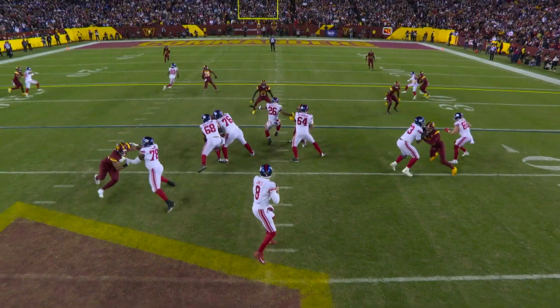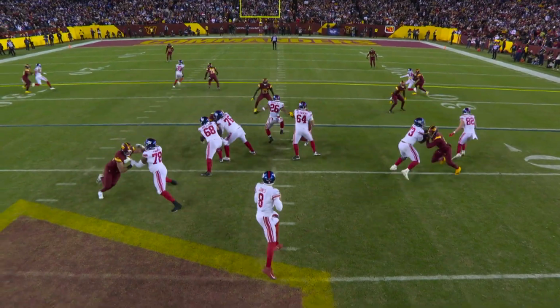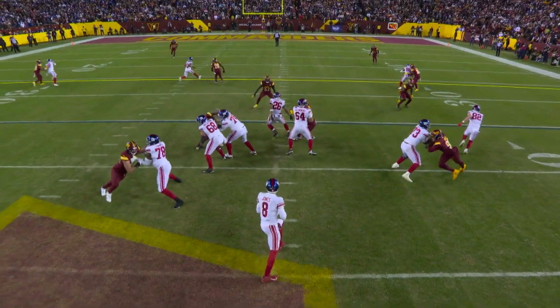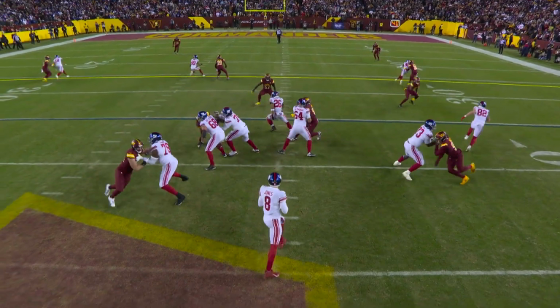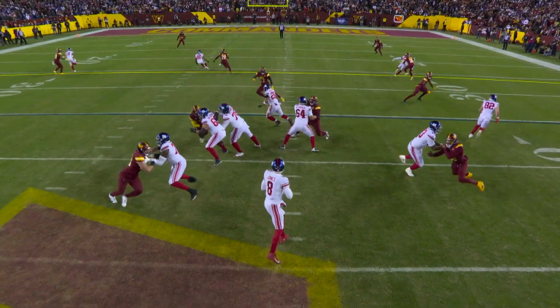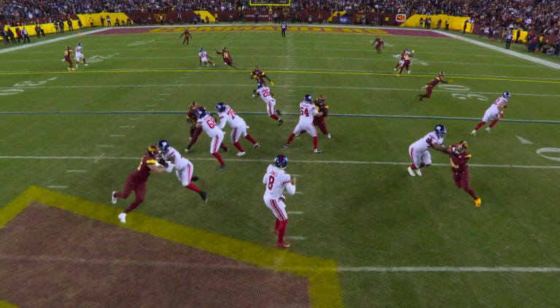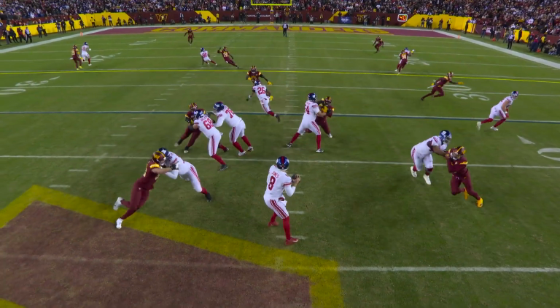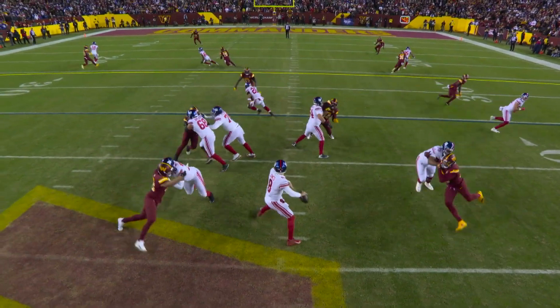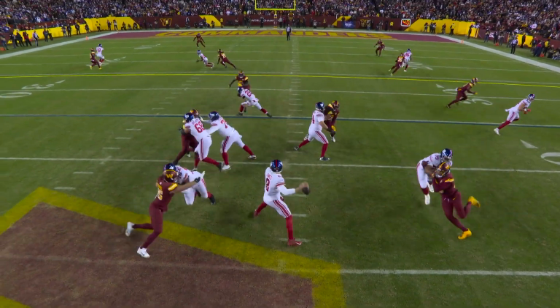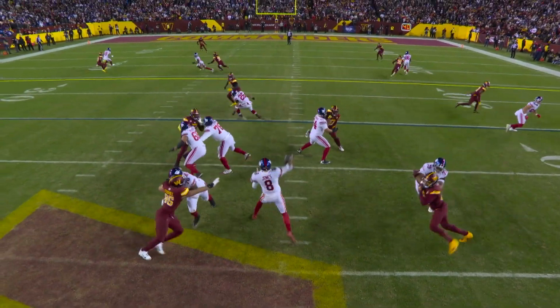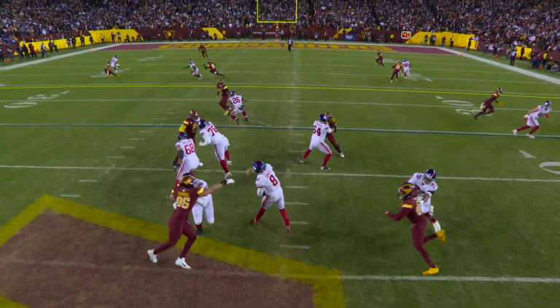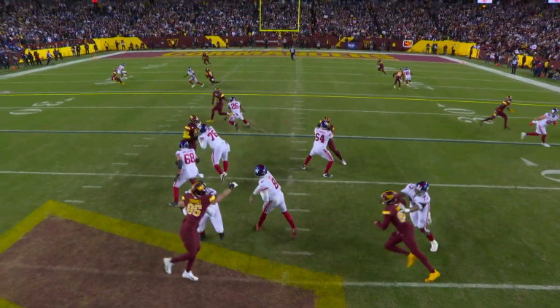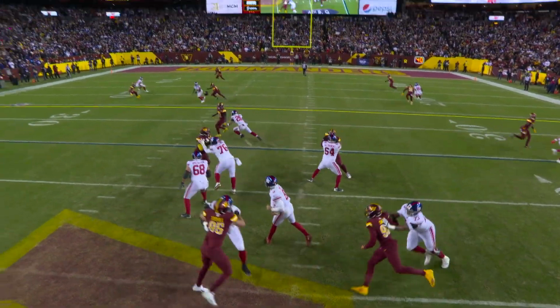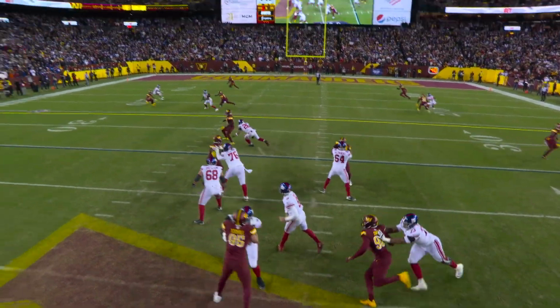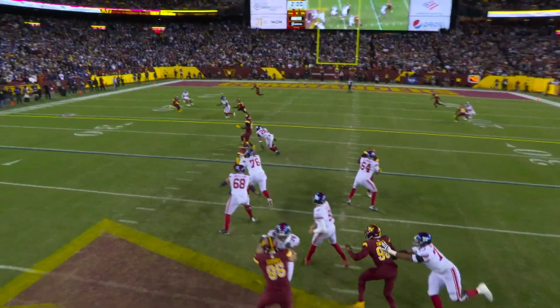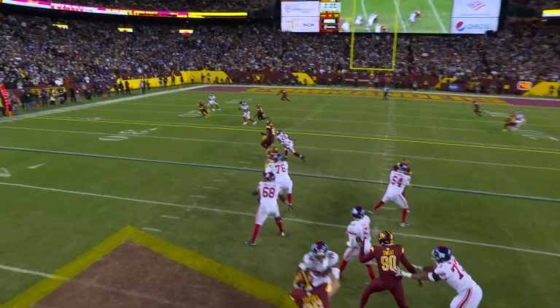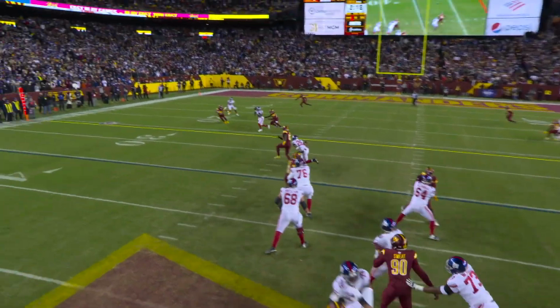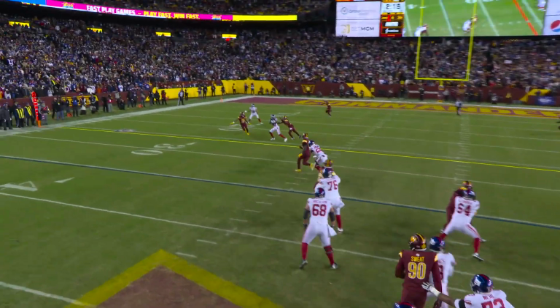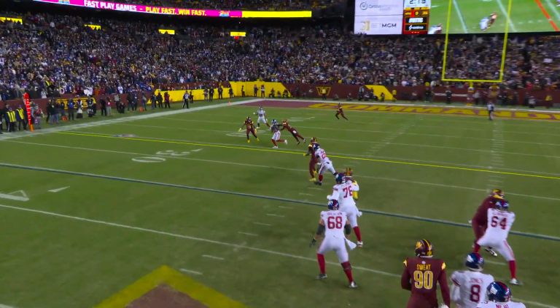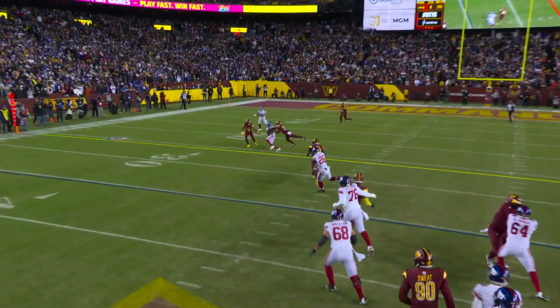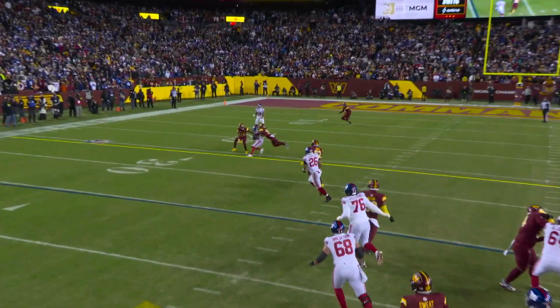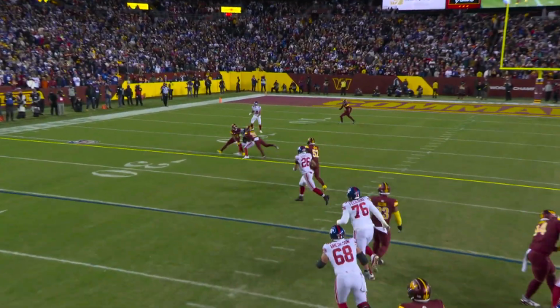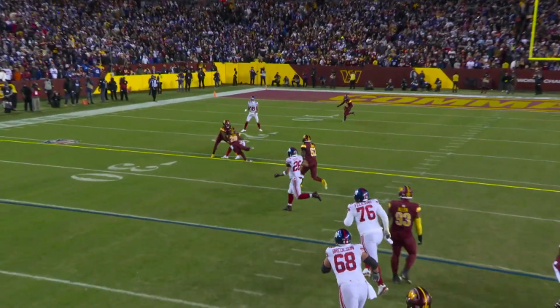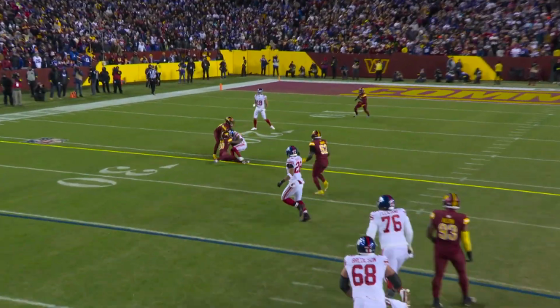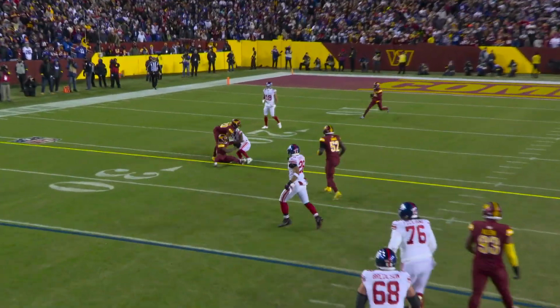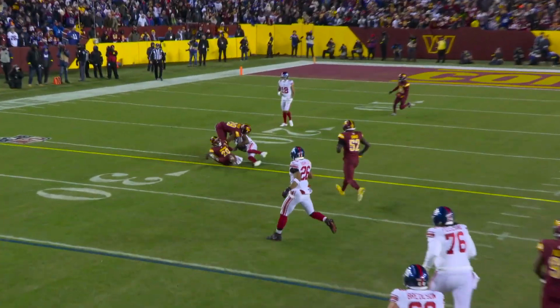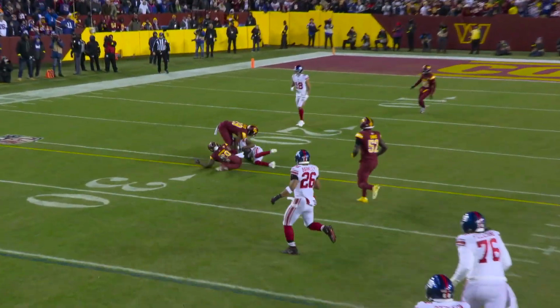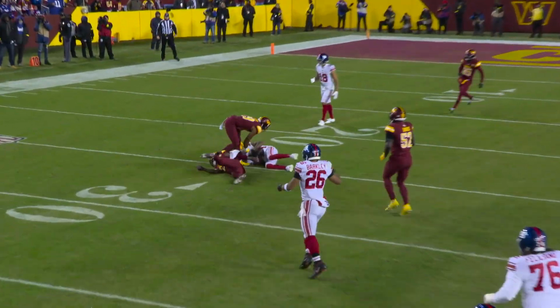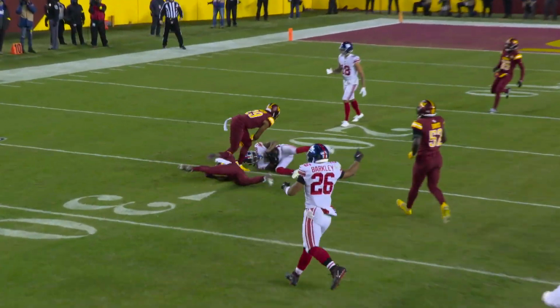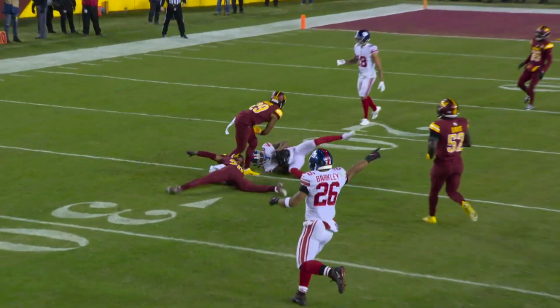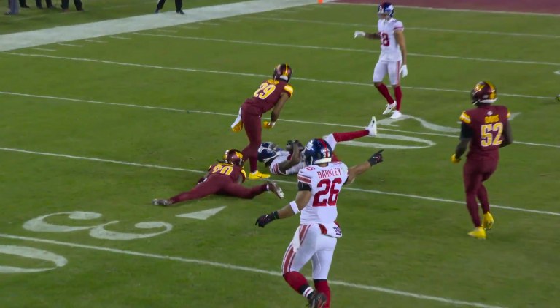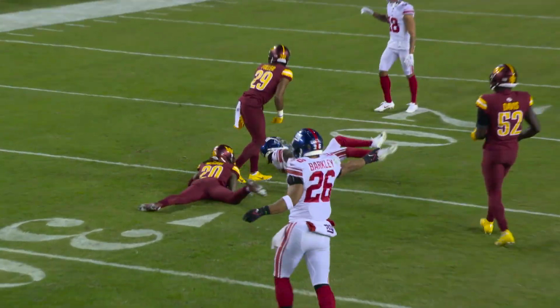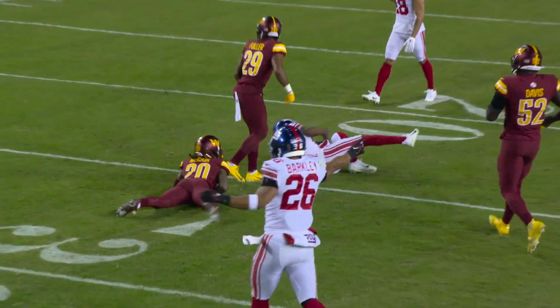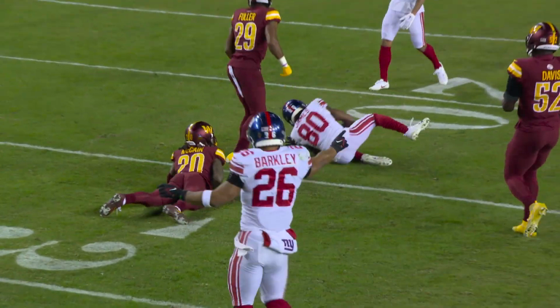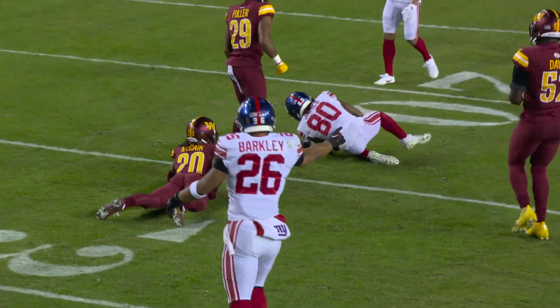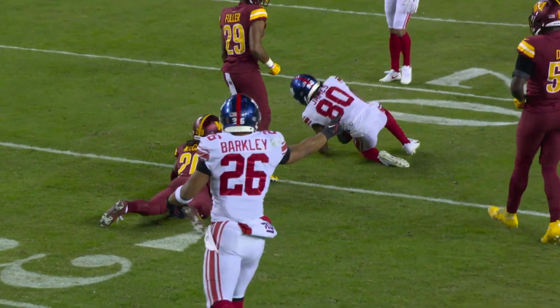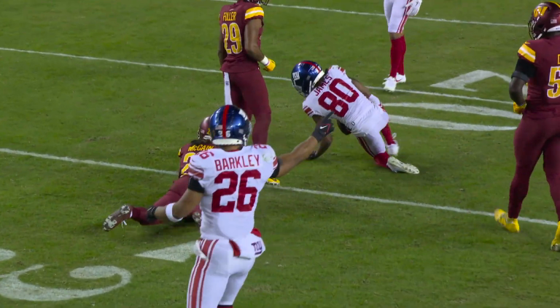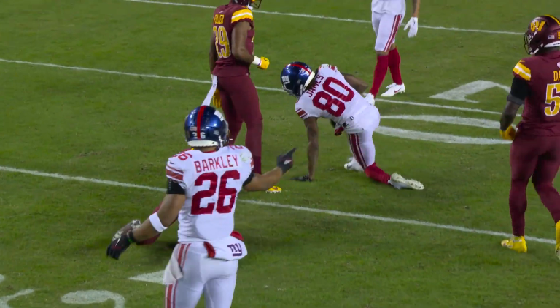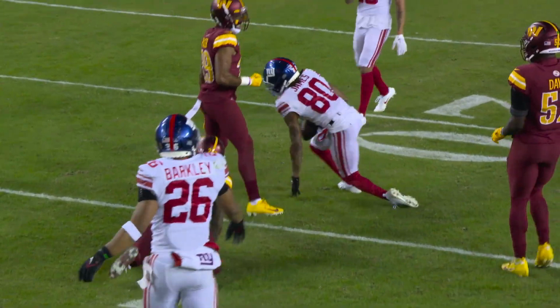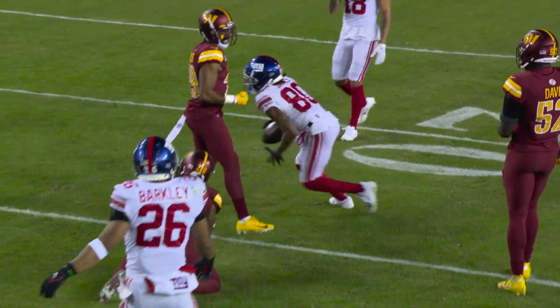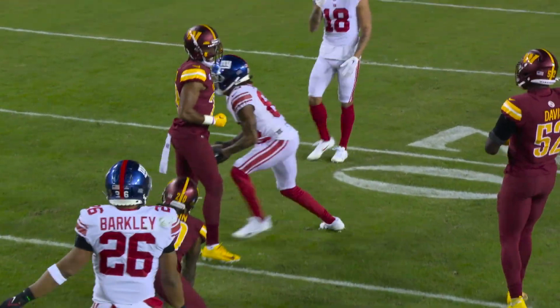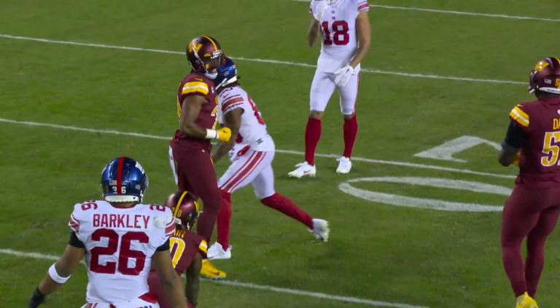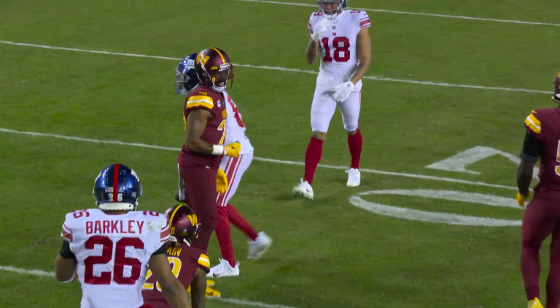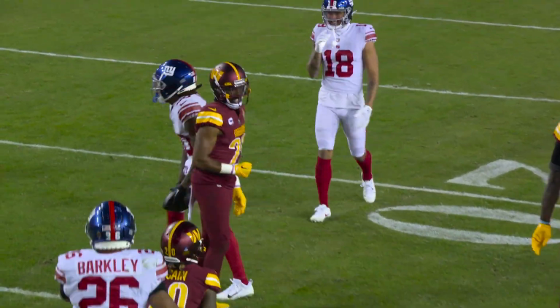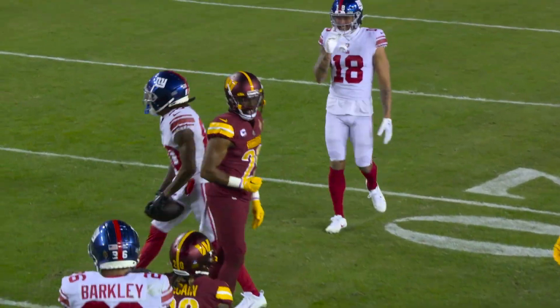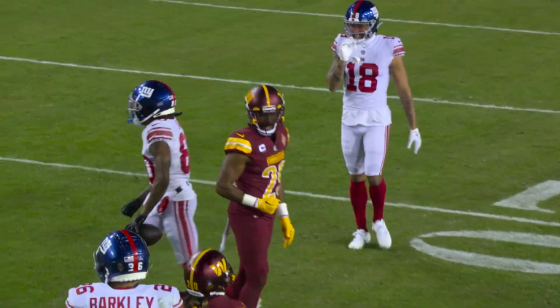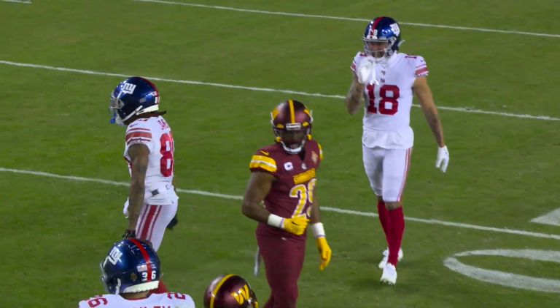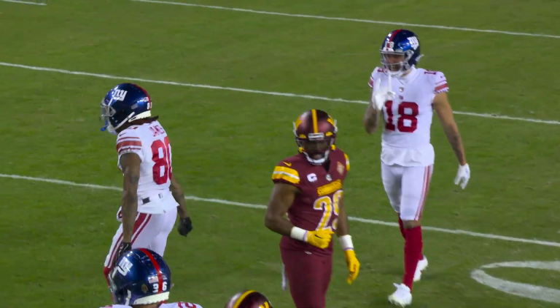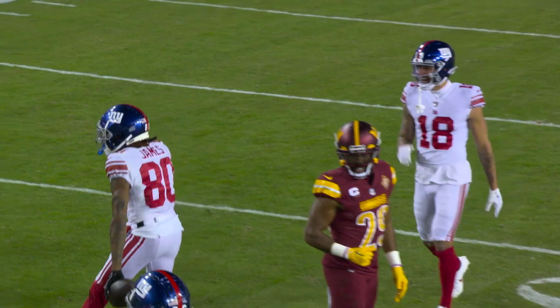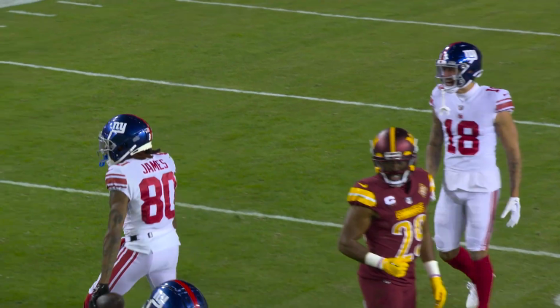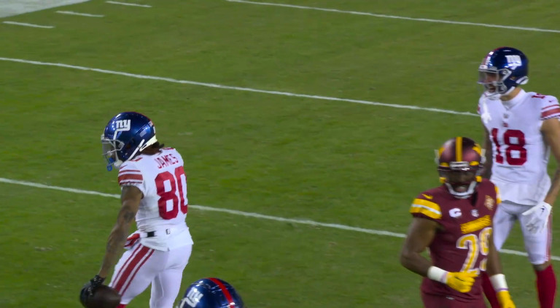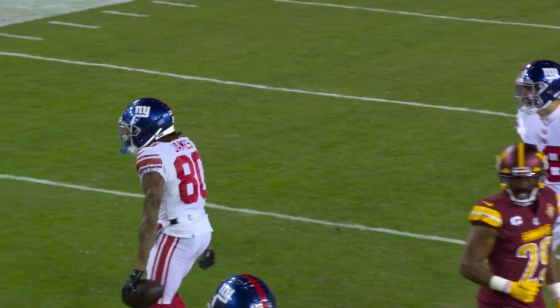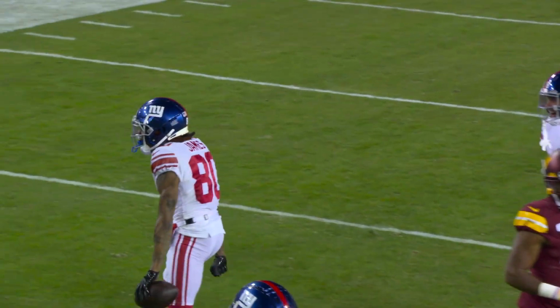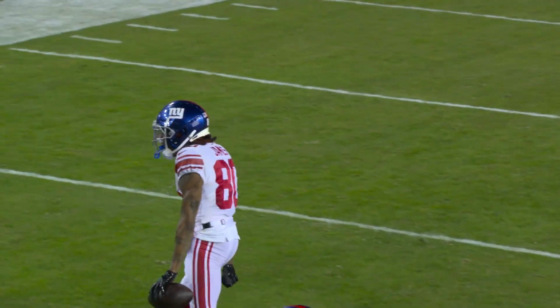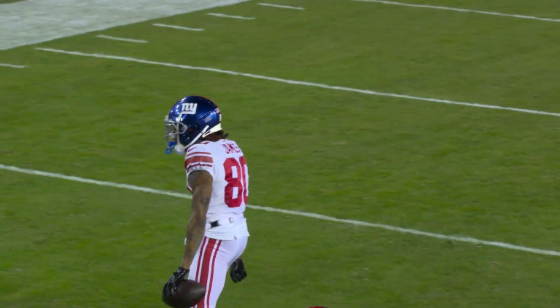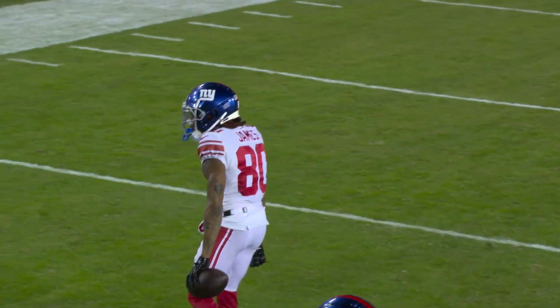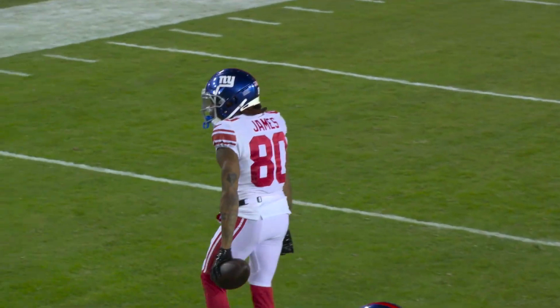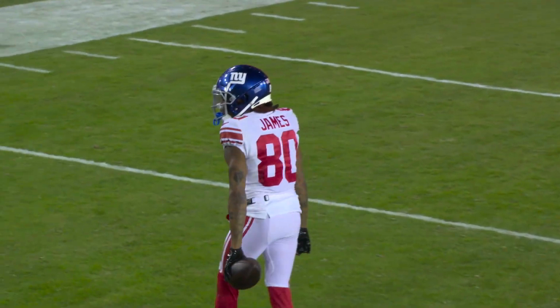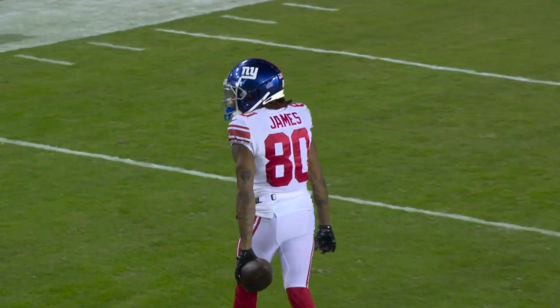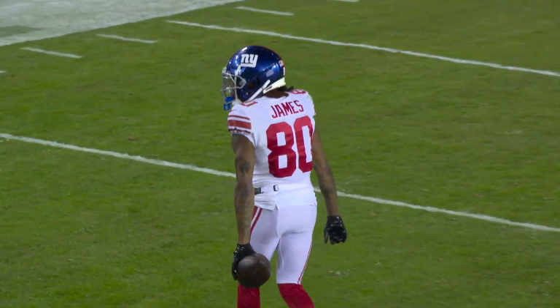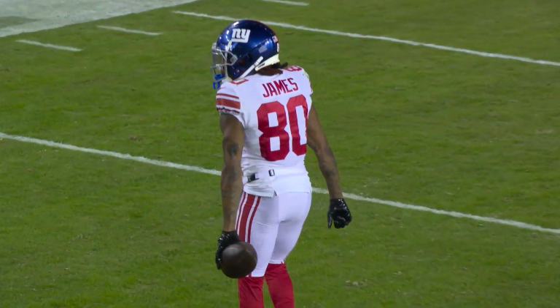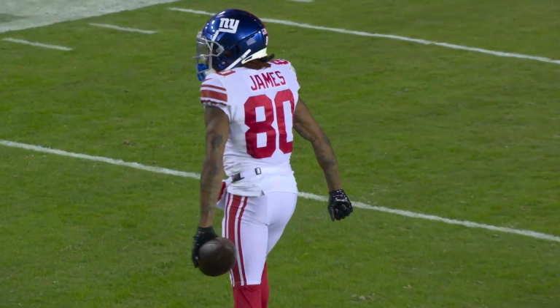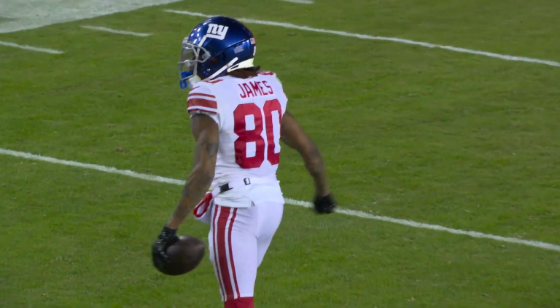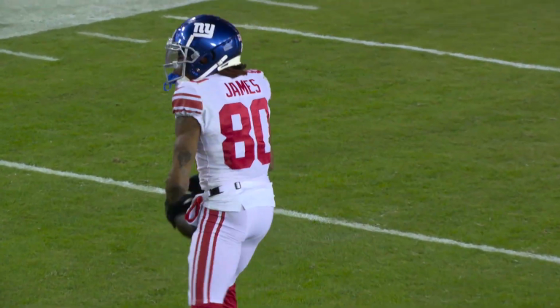Washington breaks free. Jones fires — it's caught for the first down. One more time with Richie James.